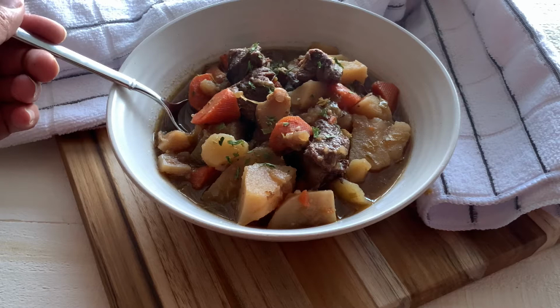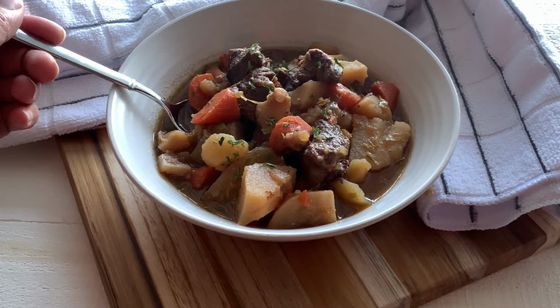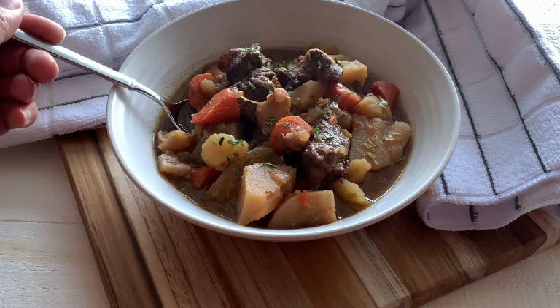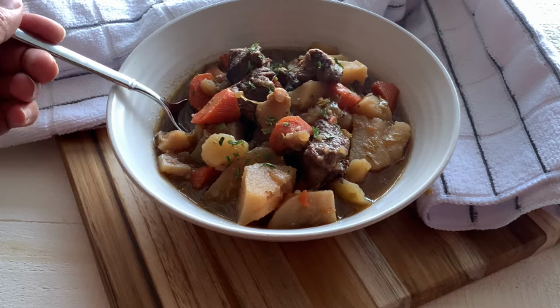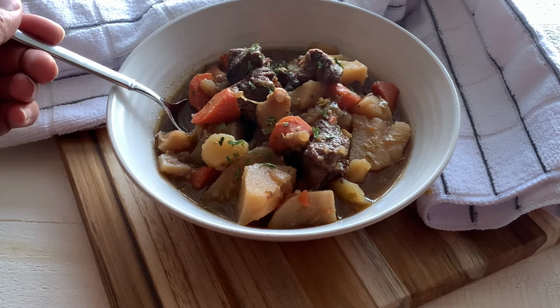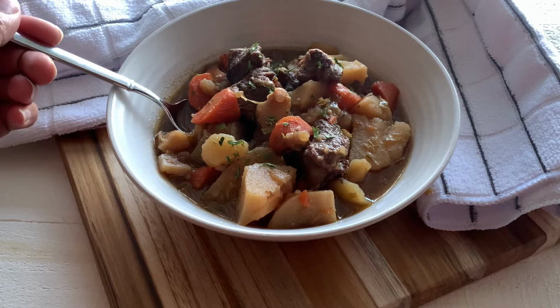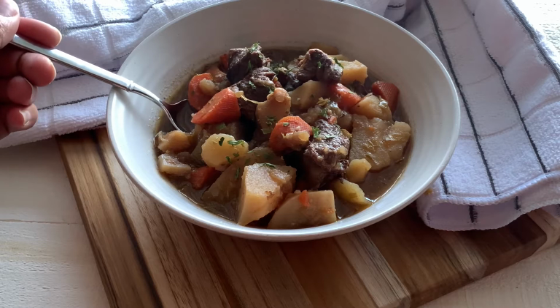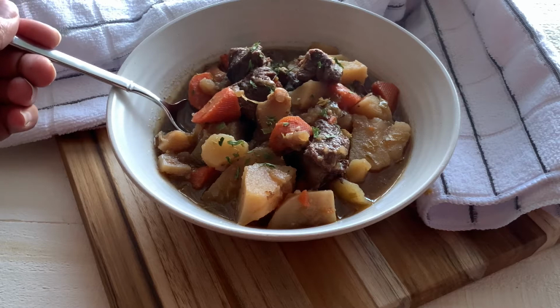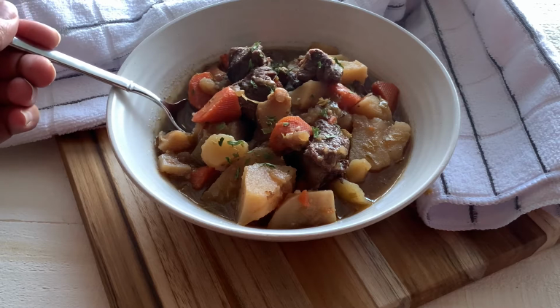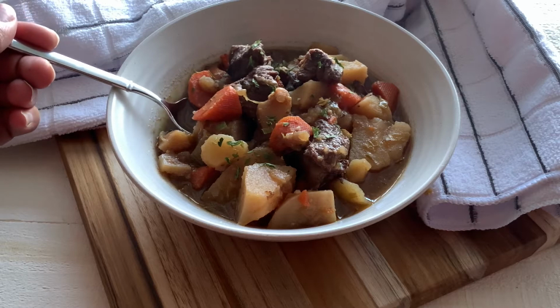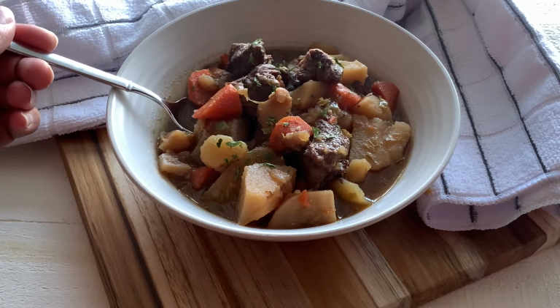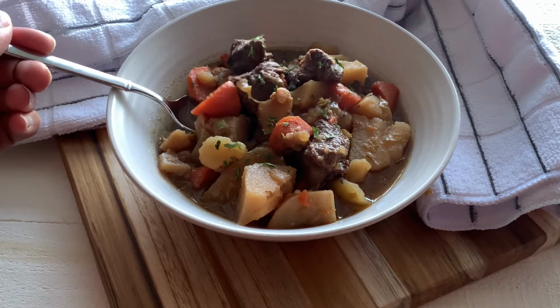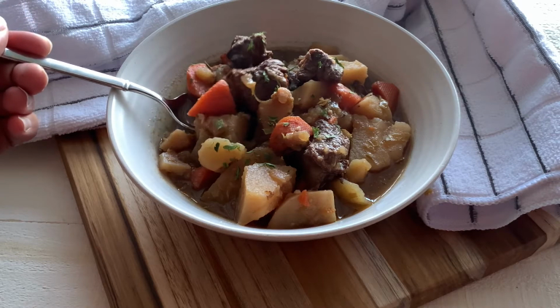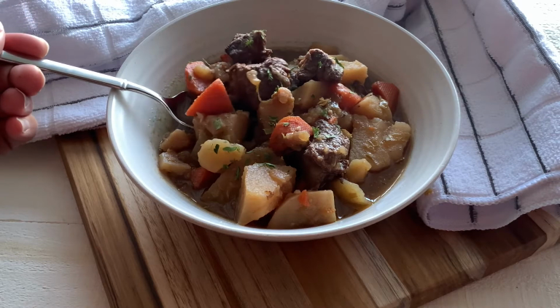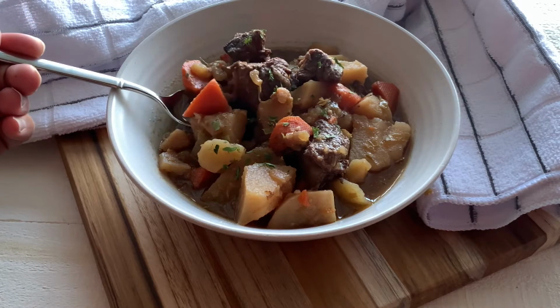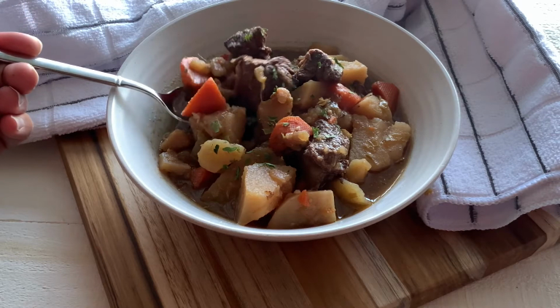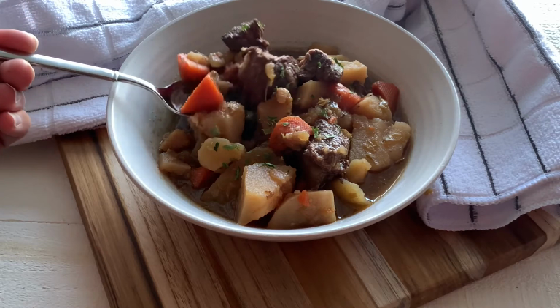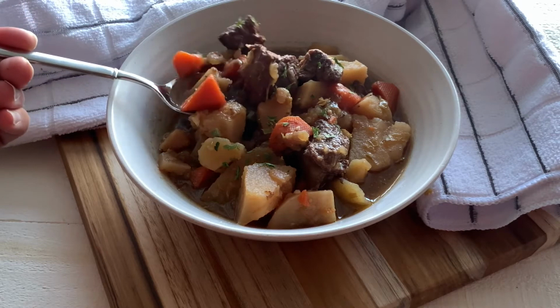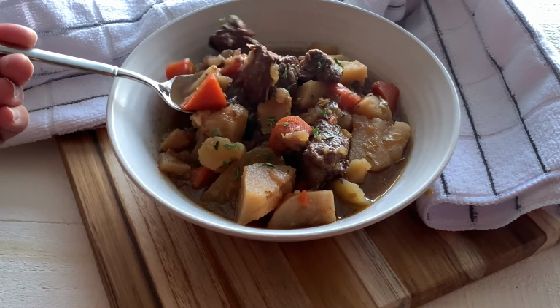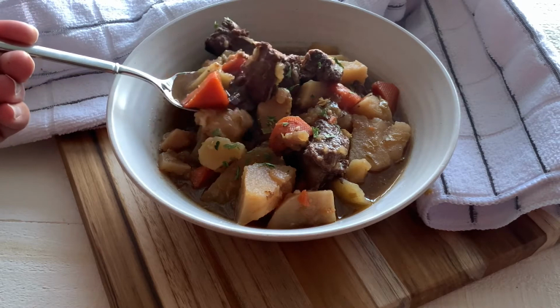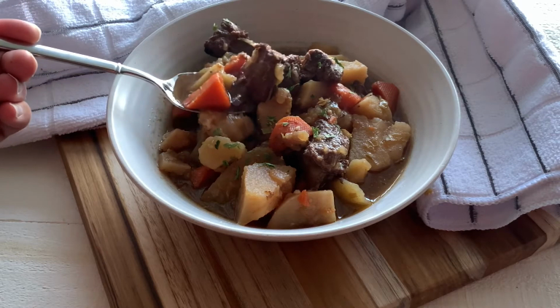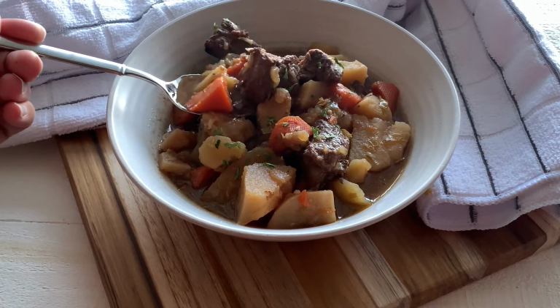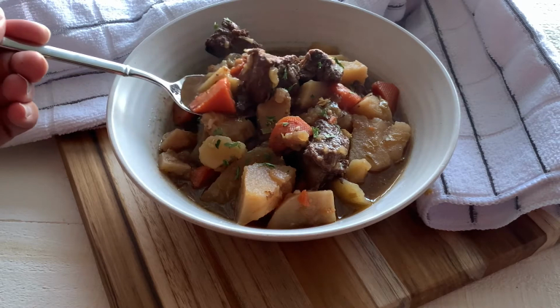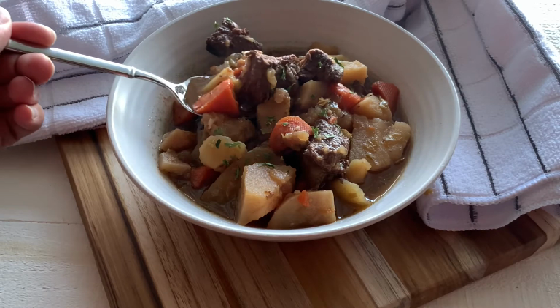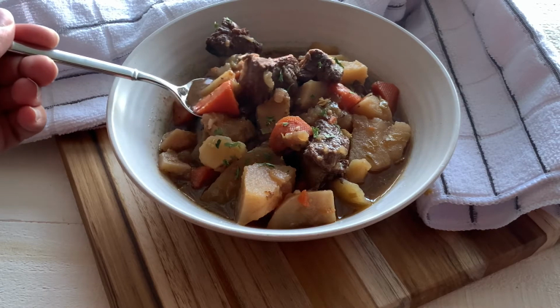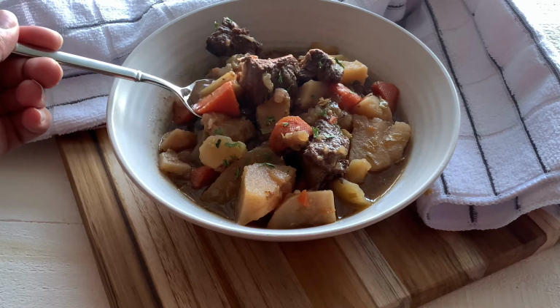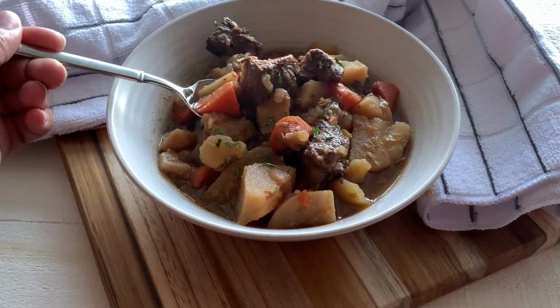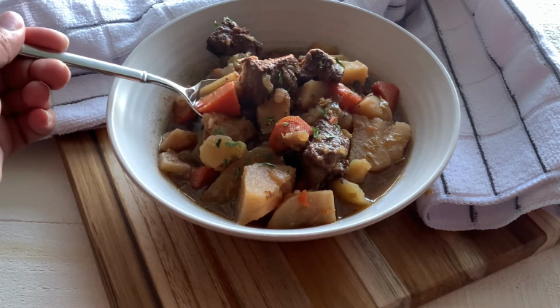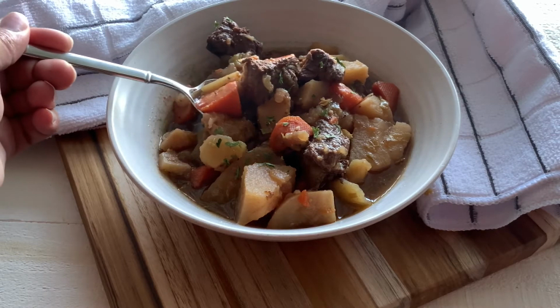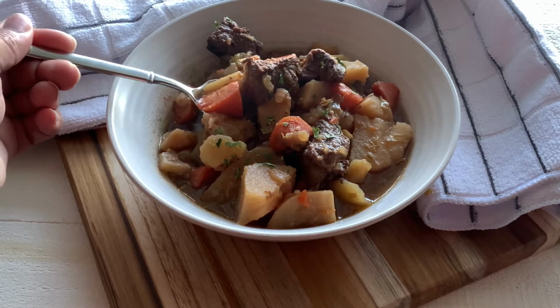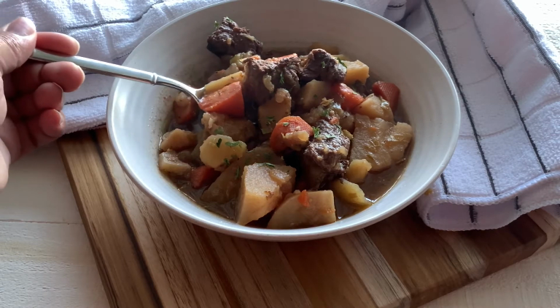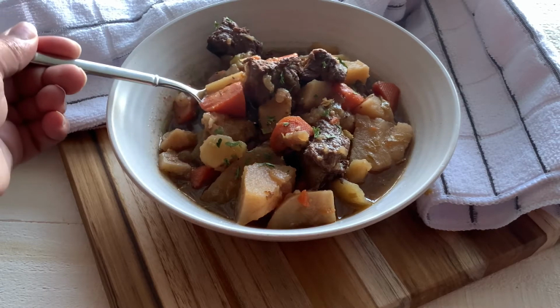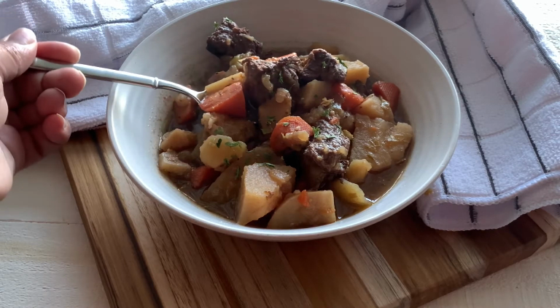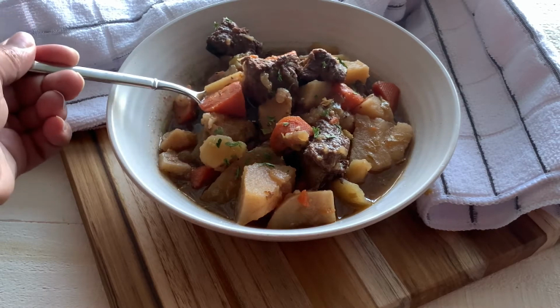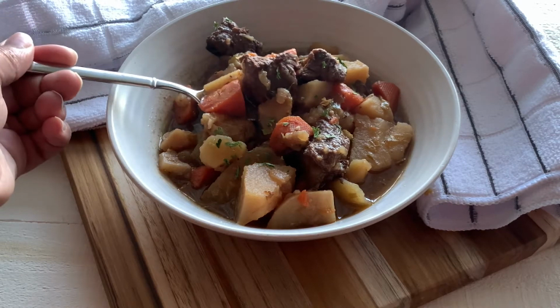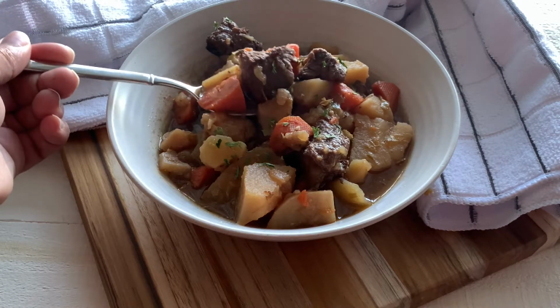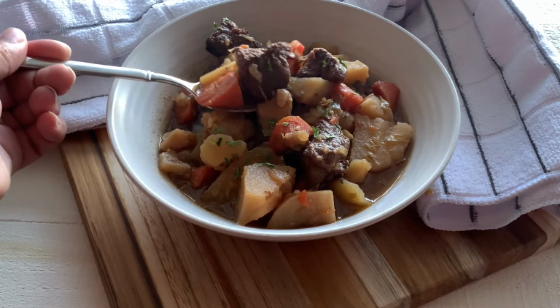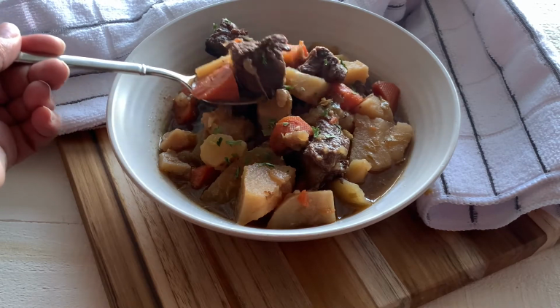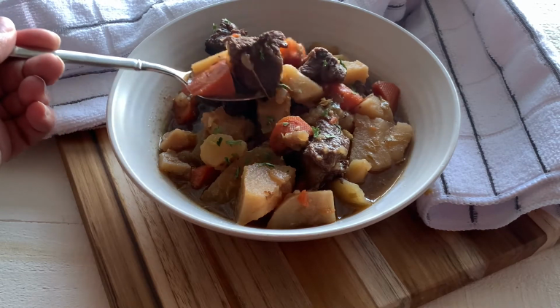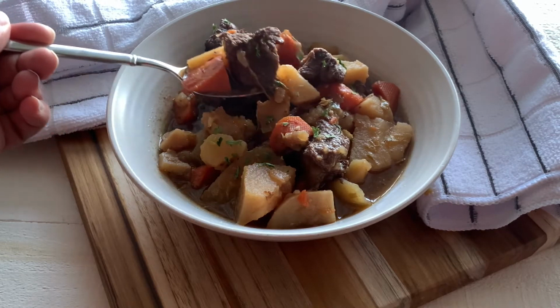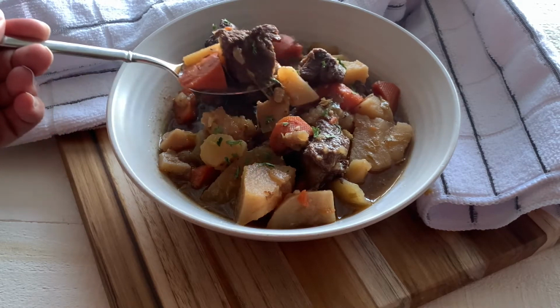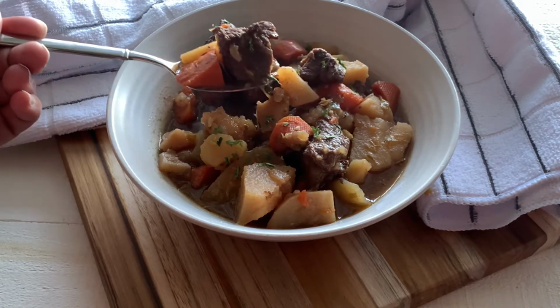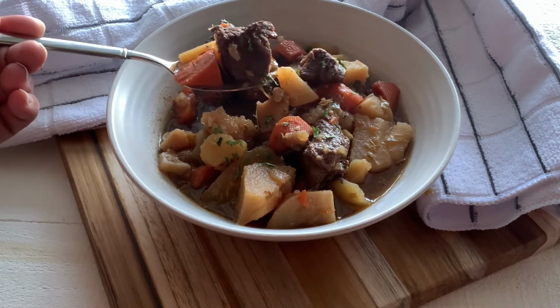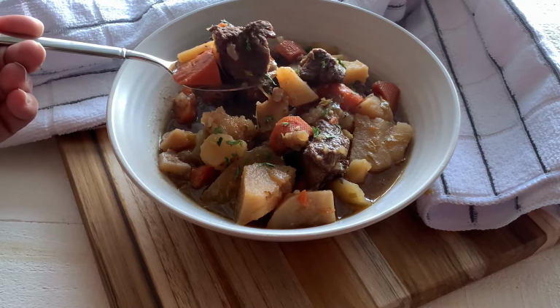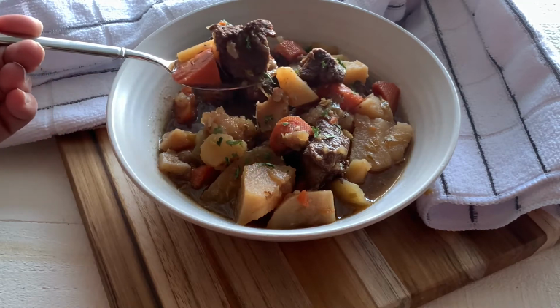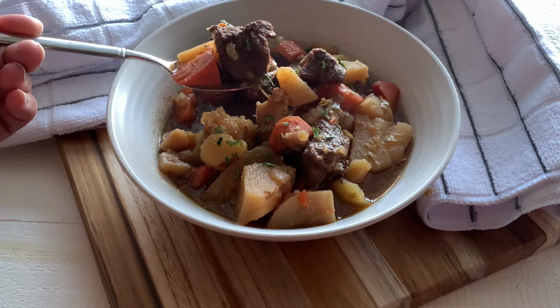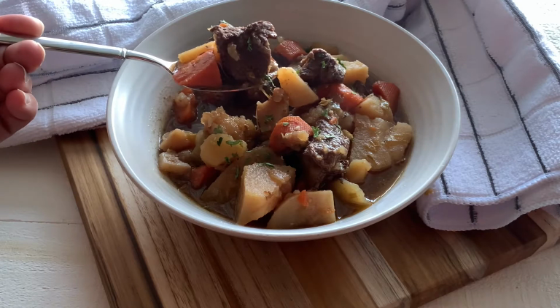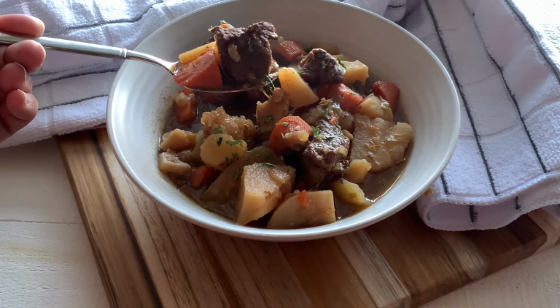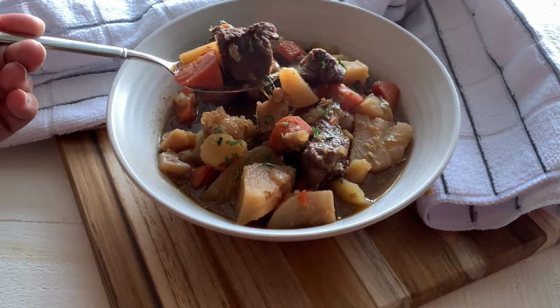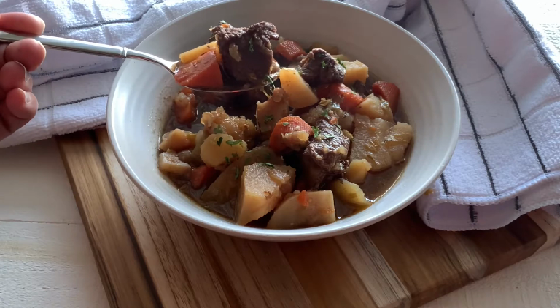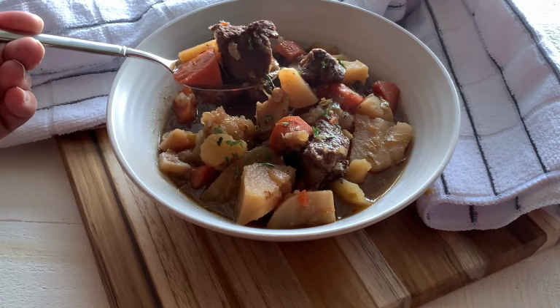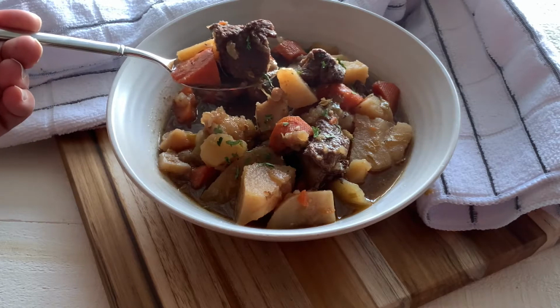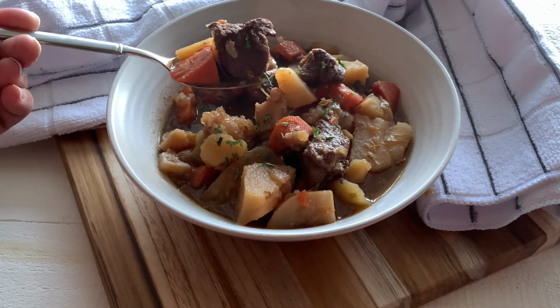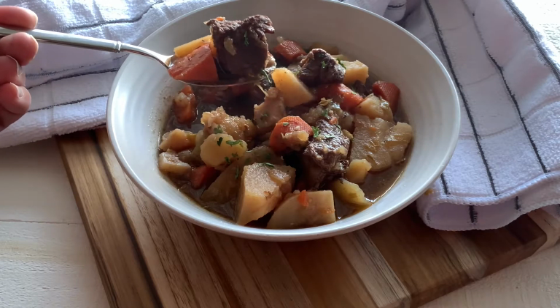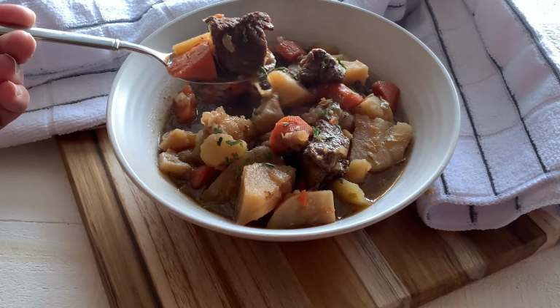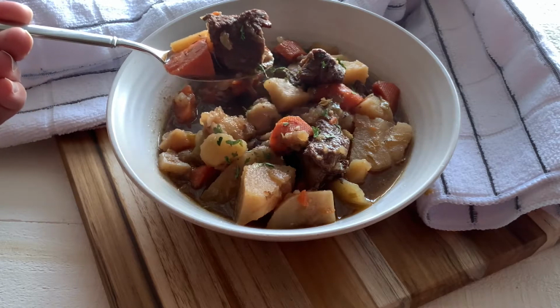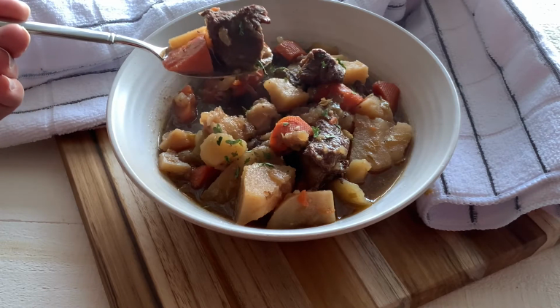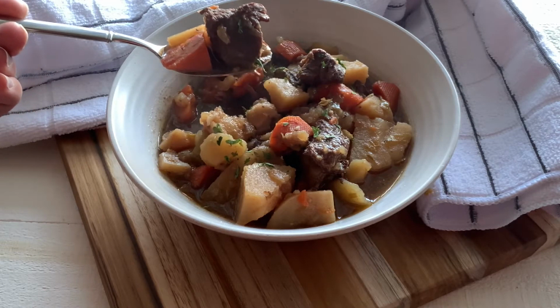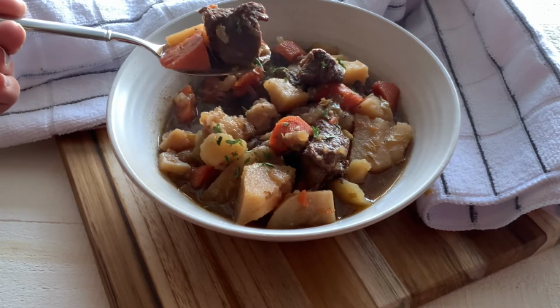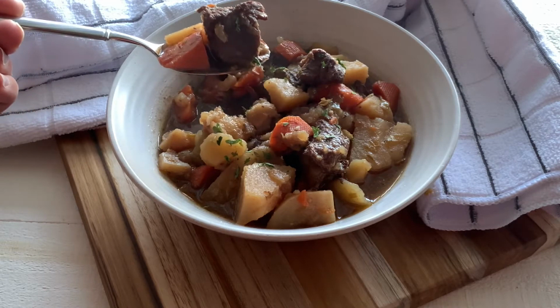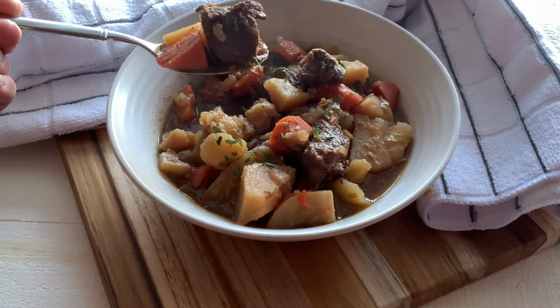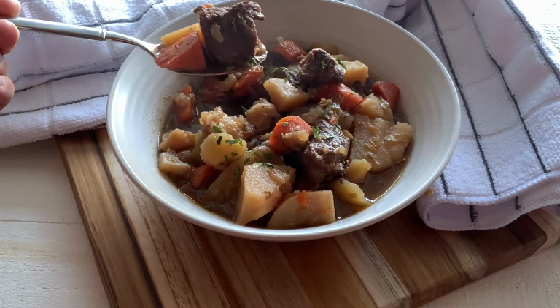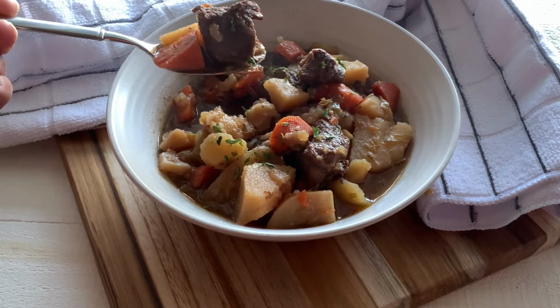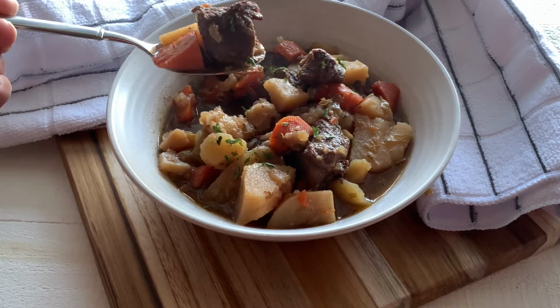Hi YouTube! Welcome to my channel and let's get ready to cook a good old fashioned classic brown beef stew recipe.